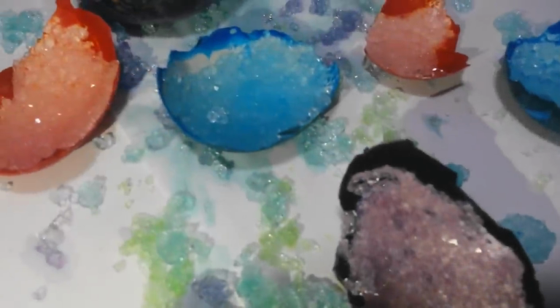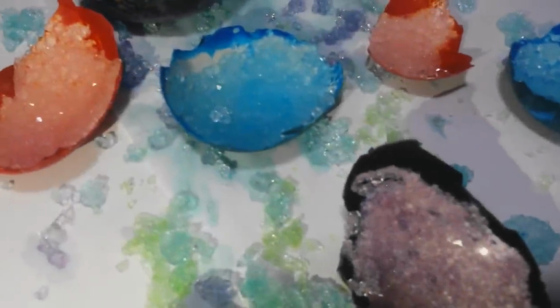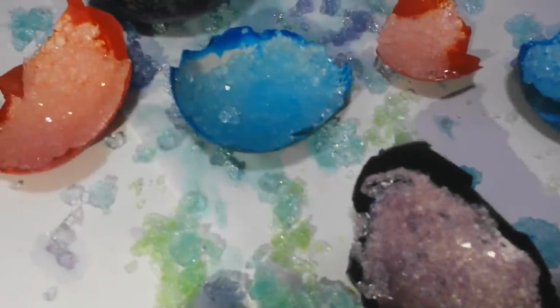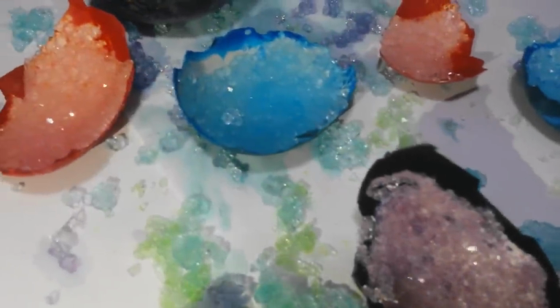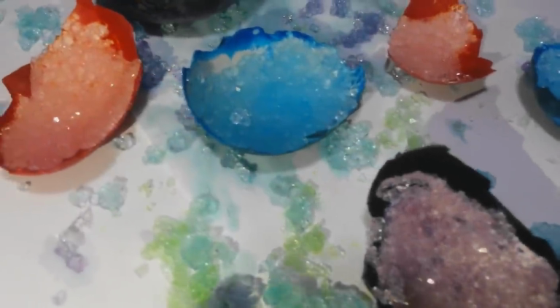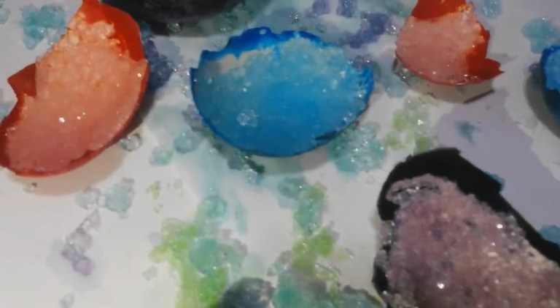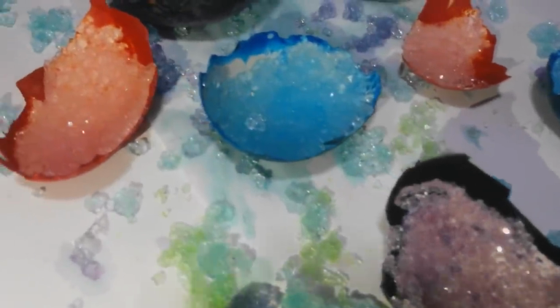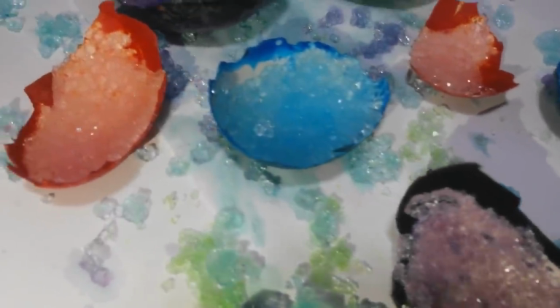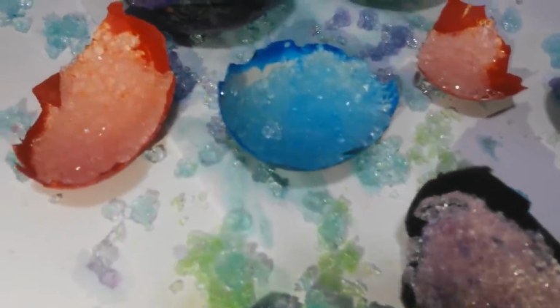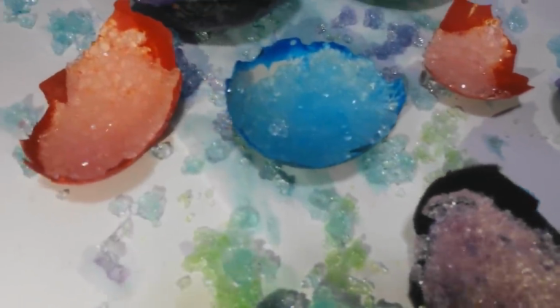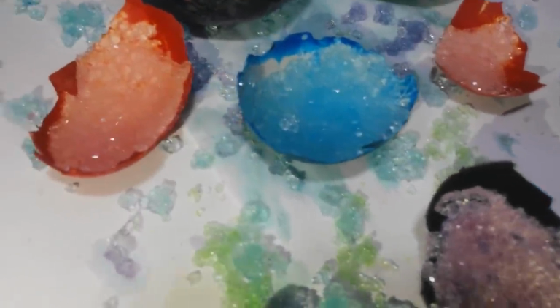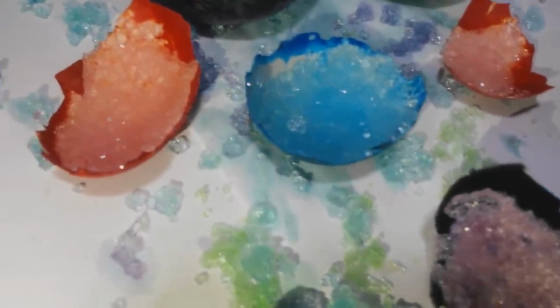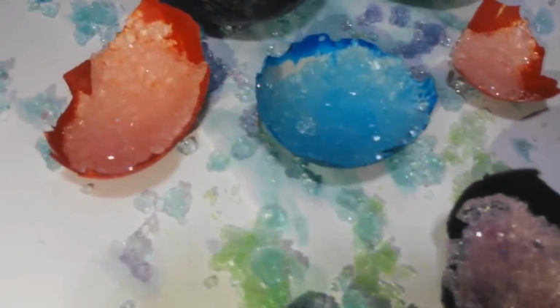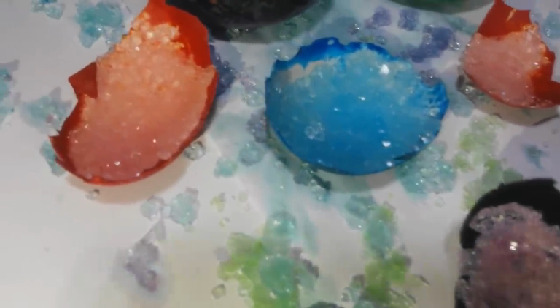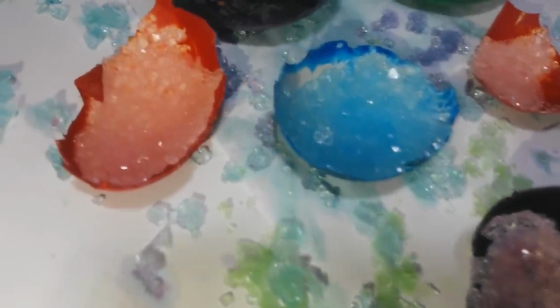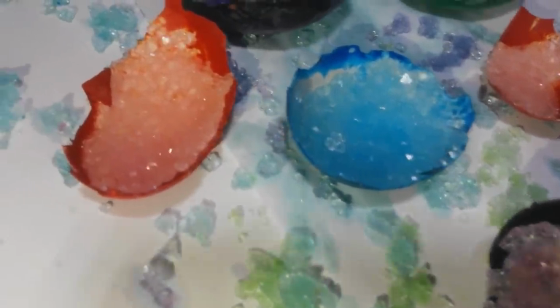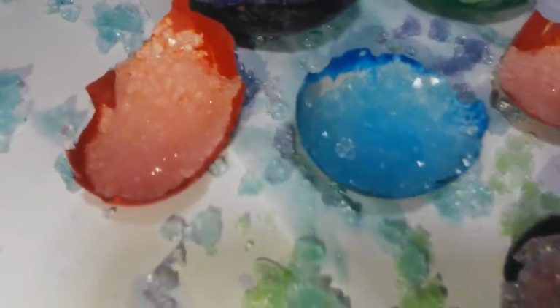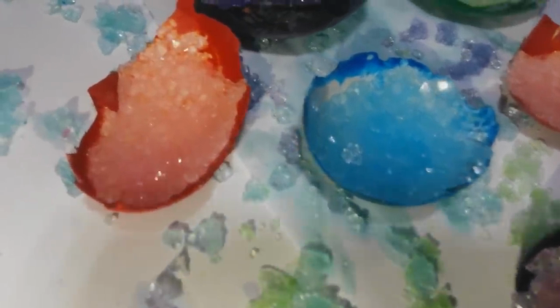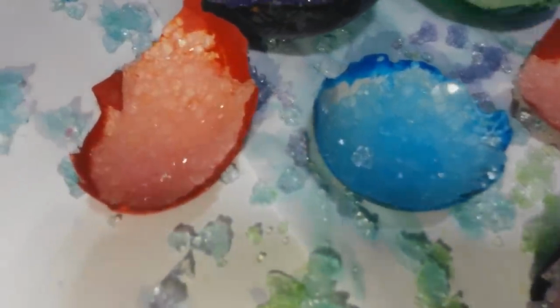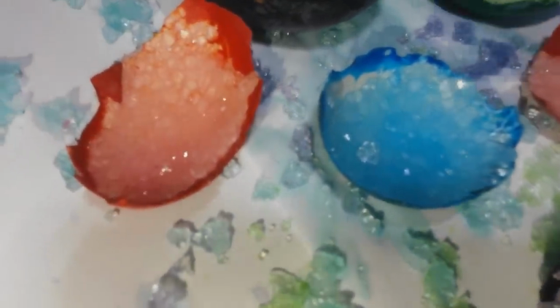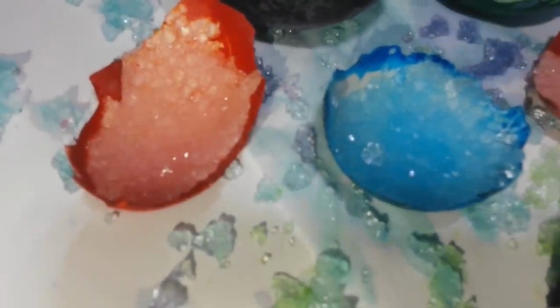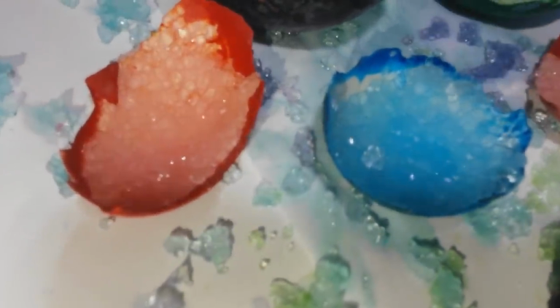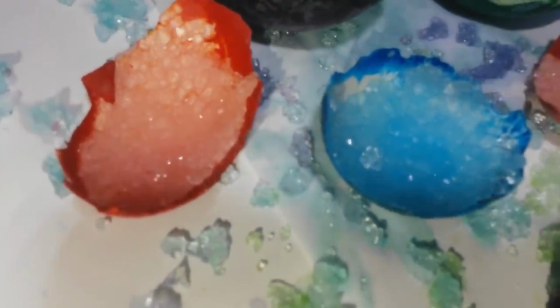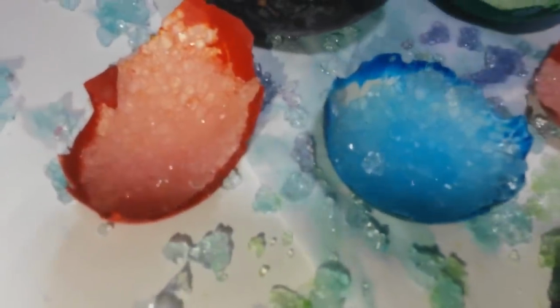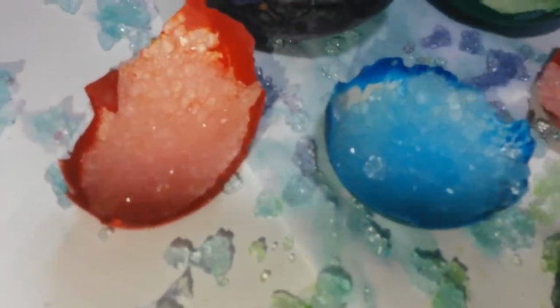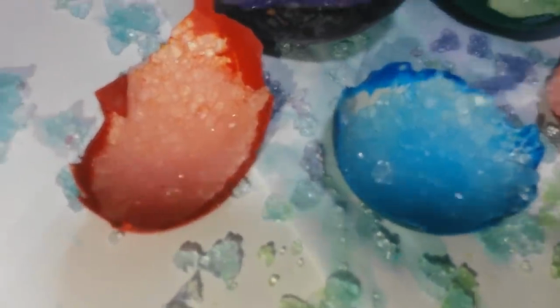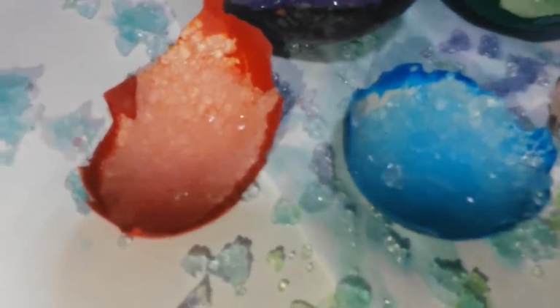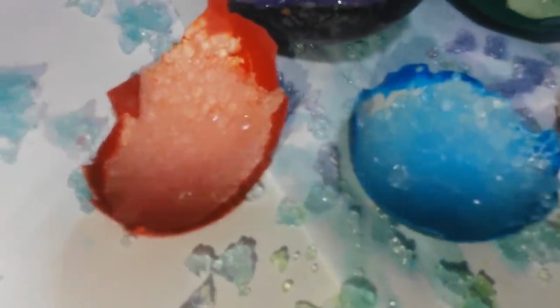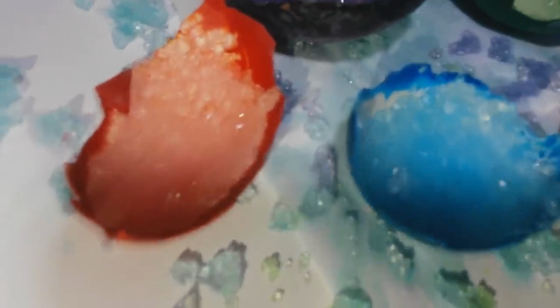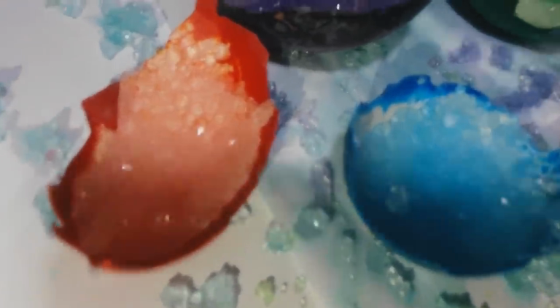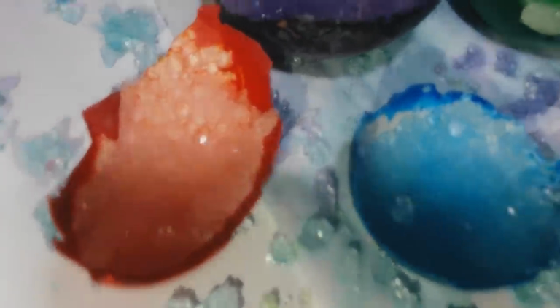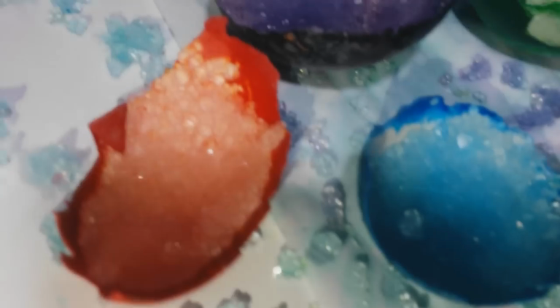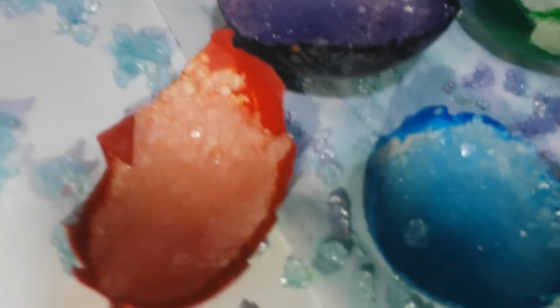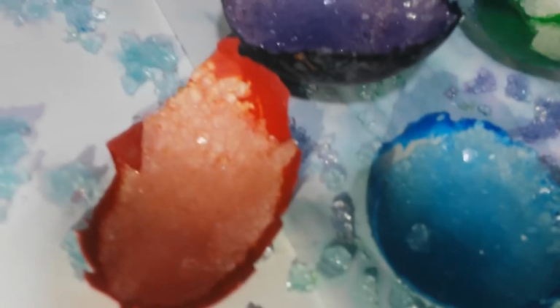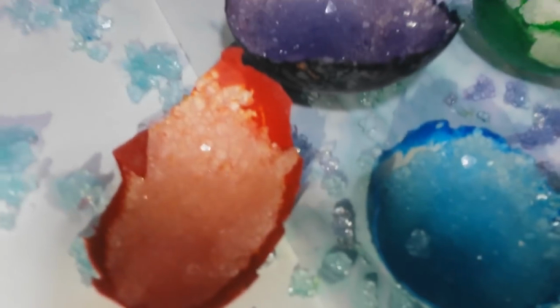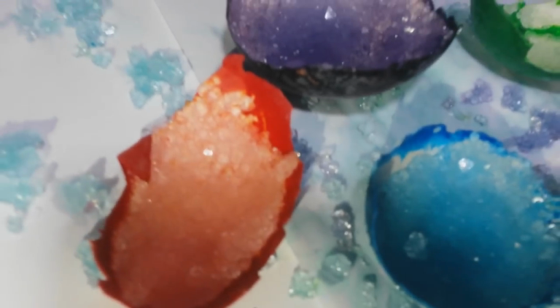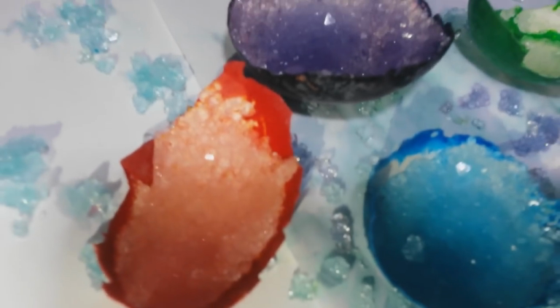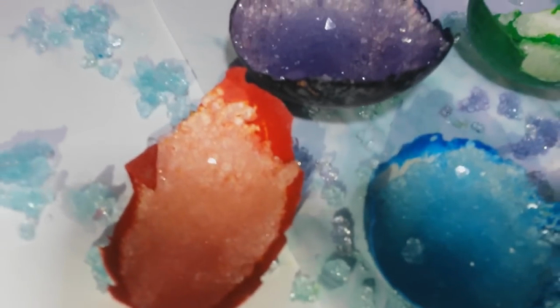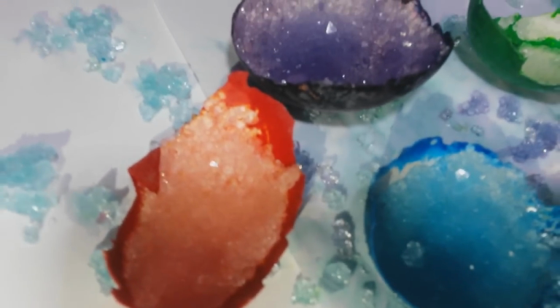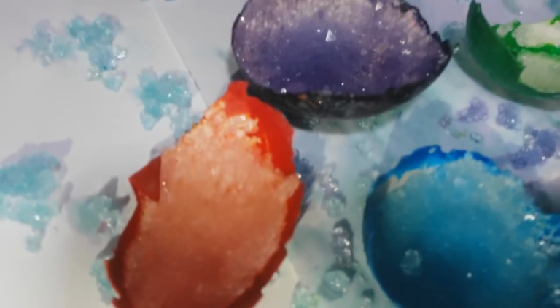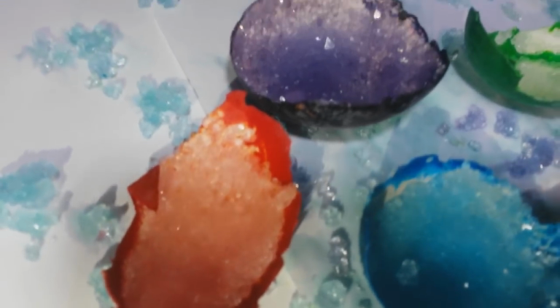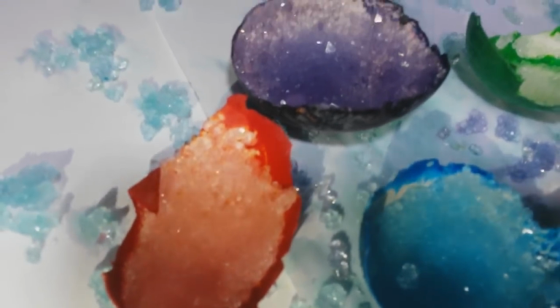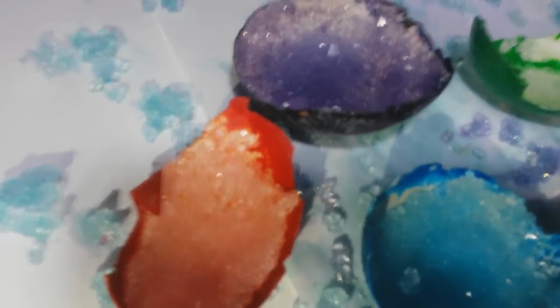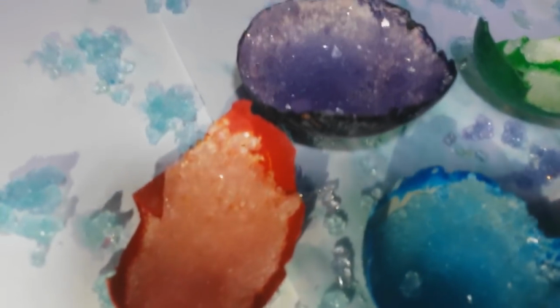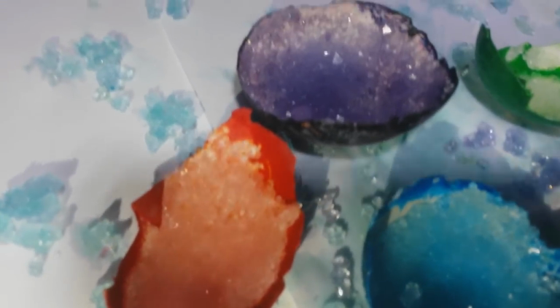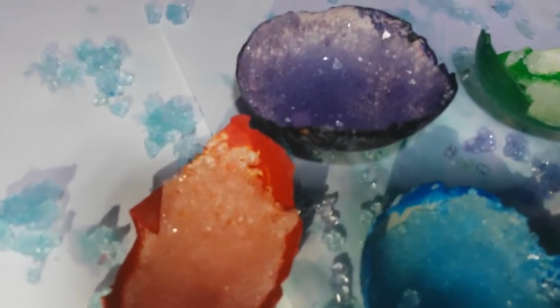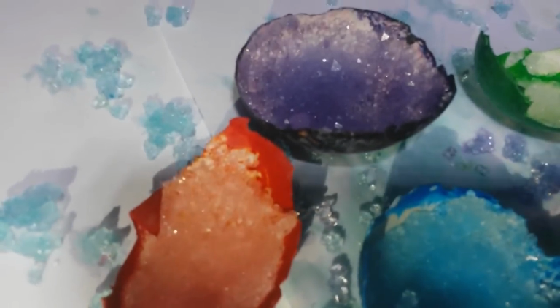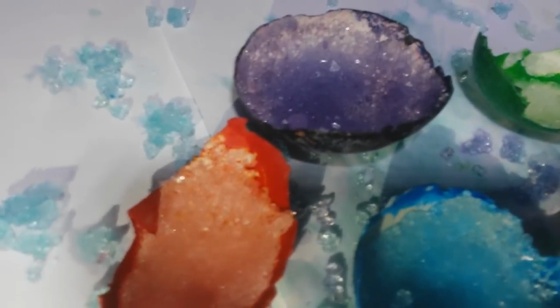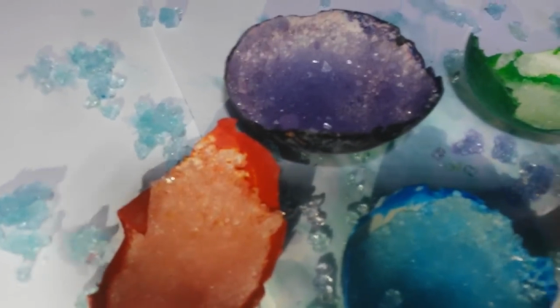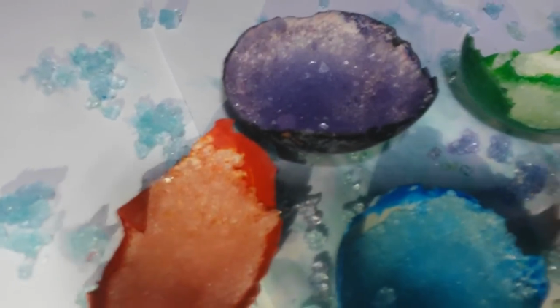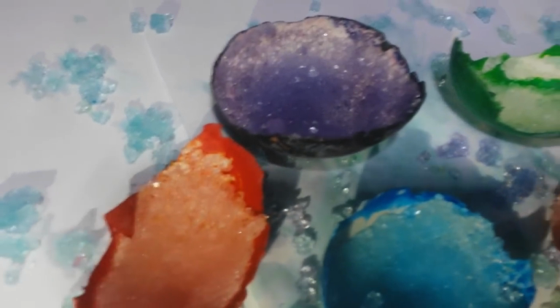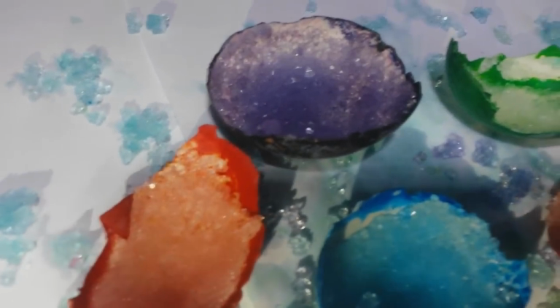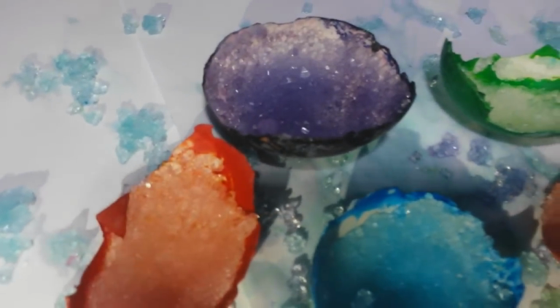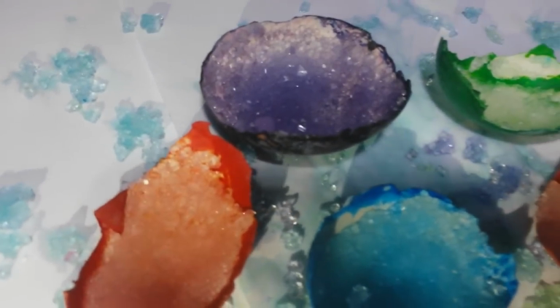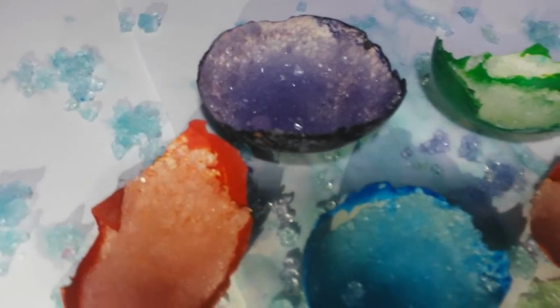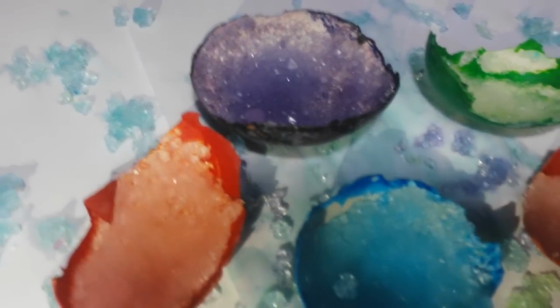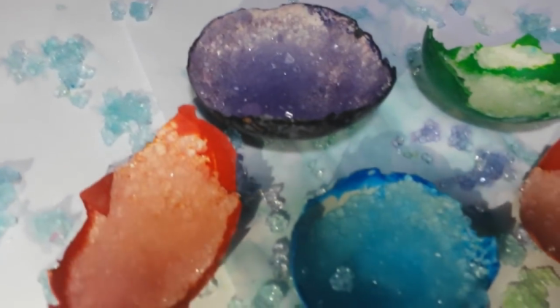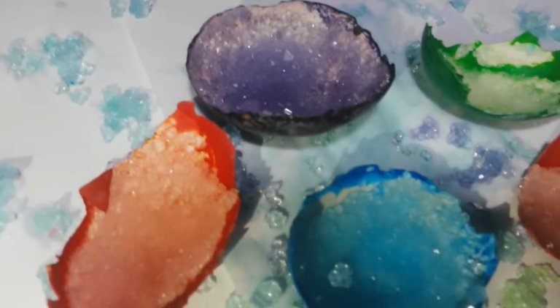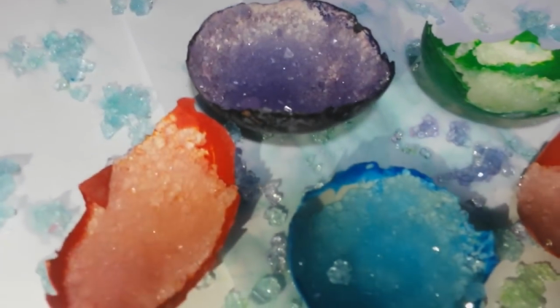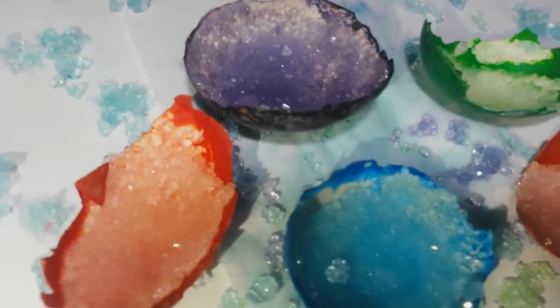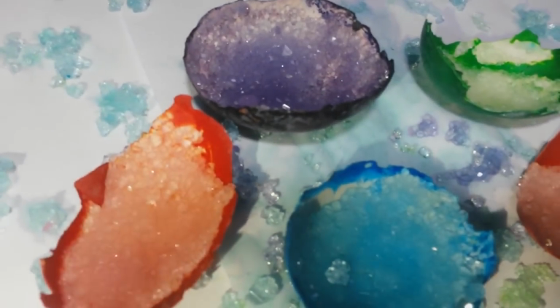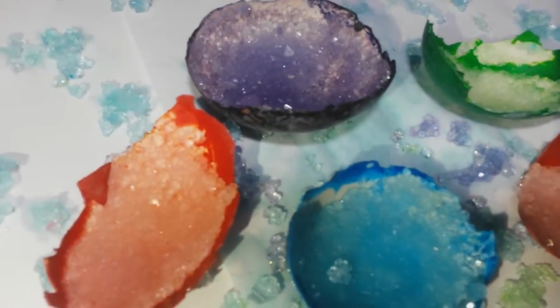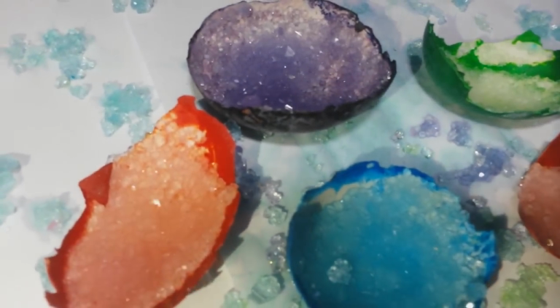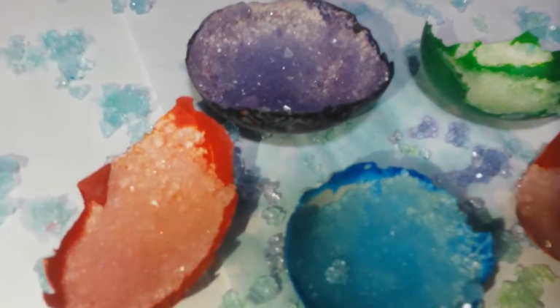Hello everyone and welcome! Today we'll learn how to make crystal — not meth obviously — just crystal egg geode.